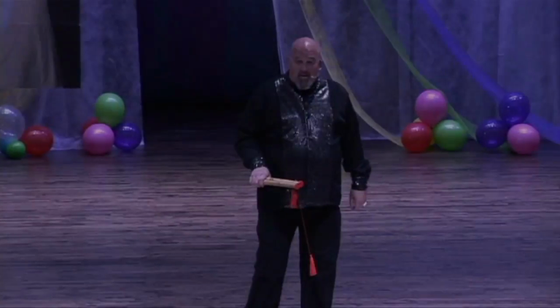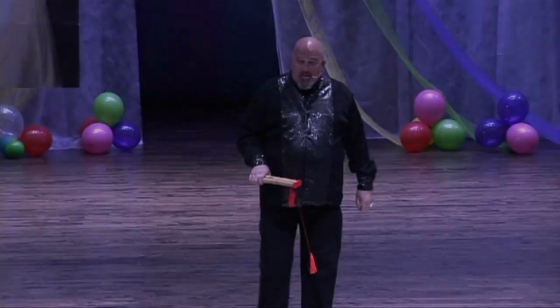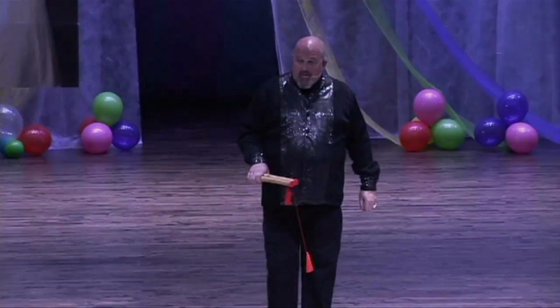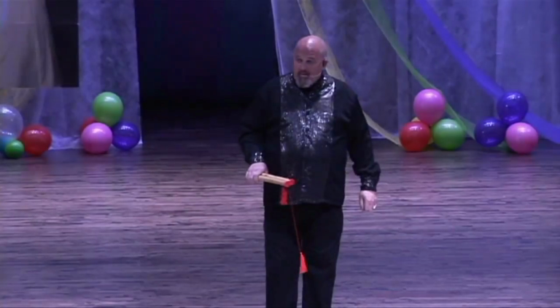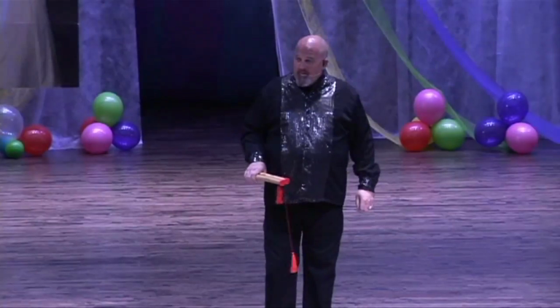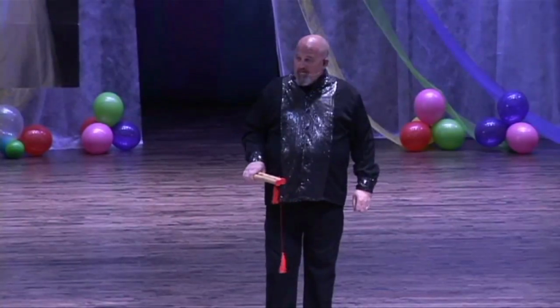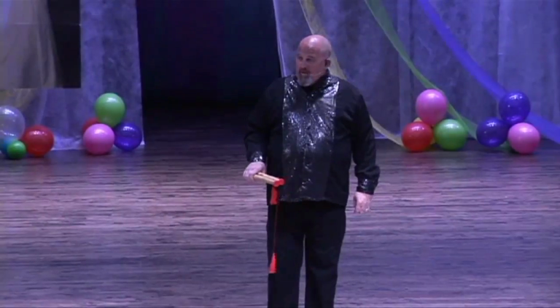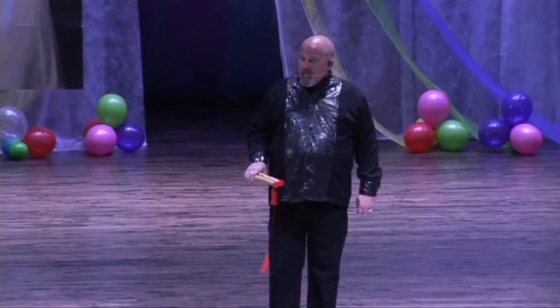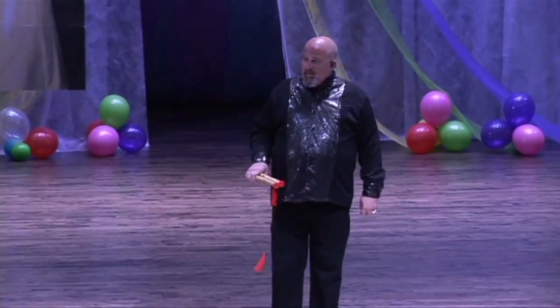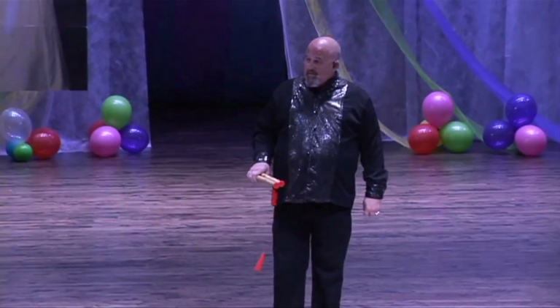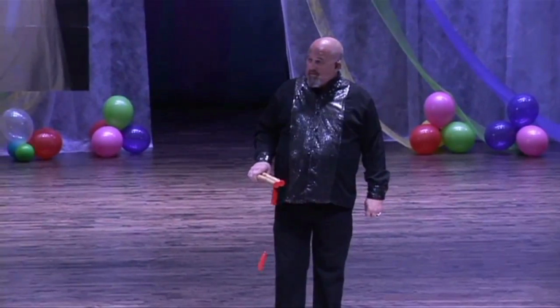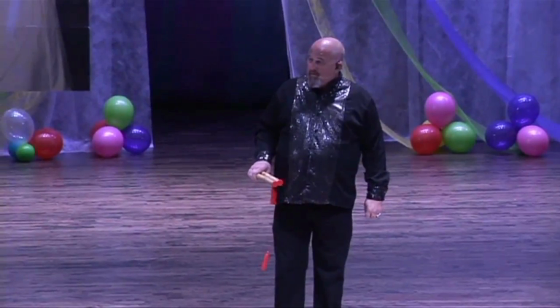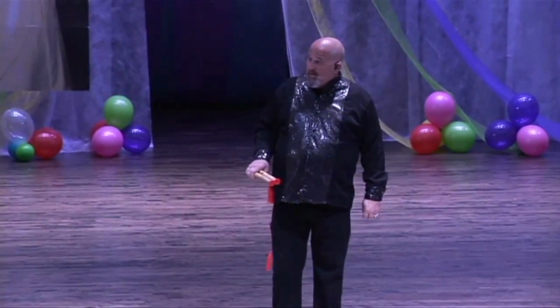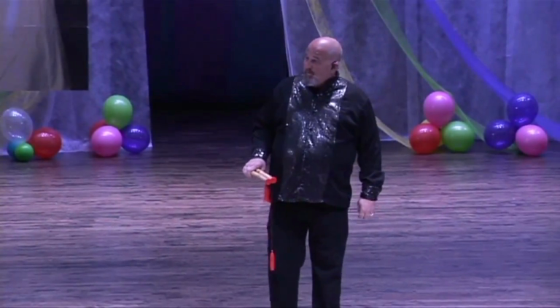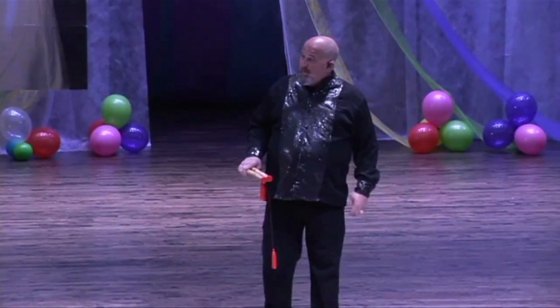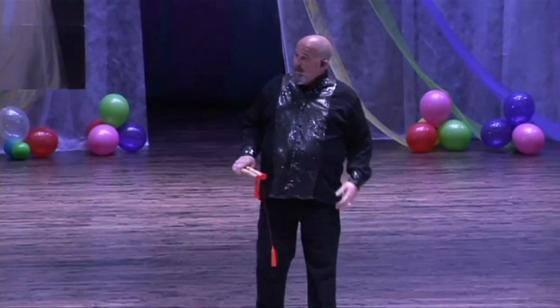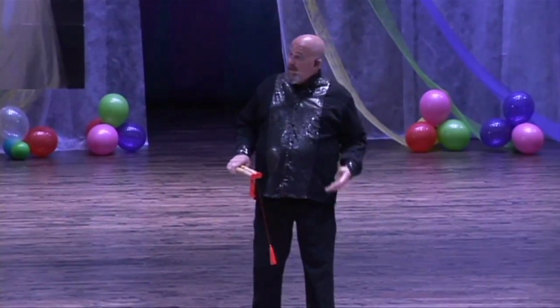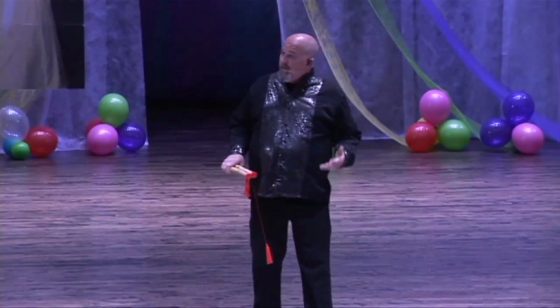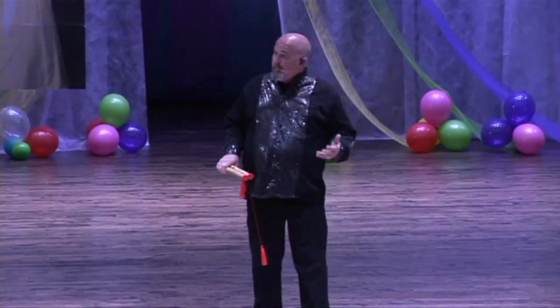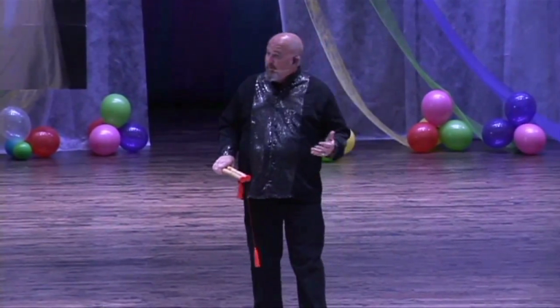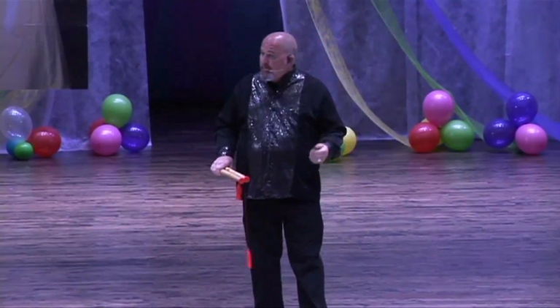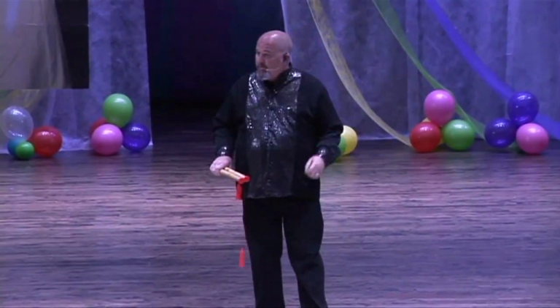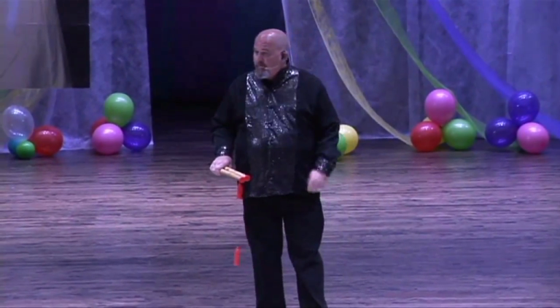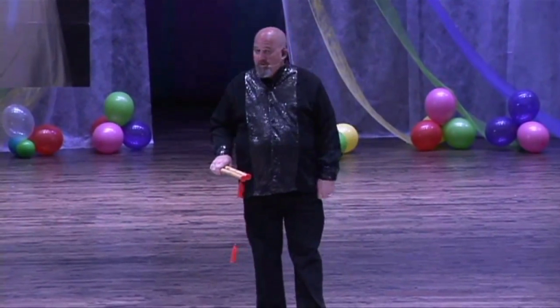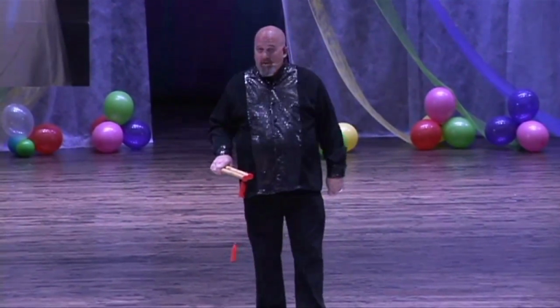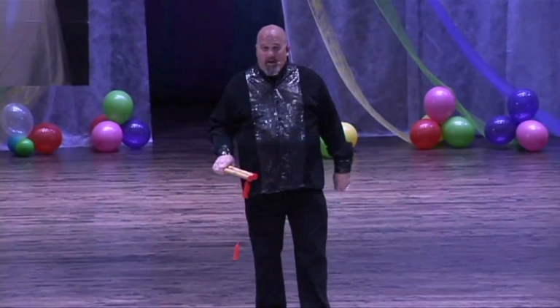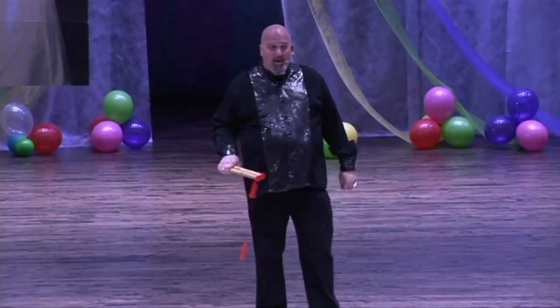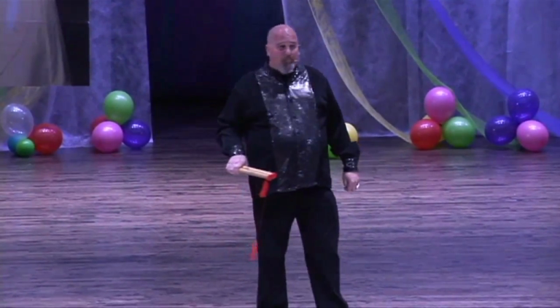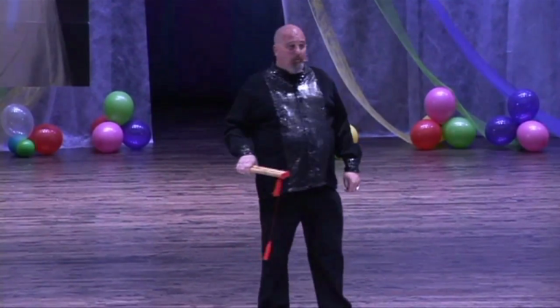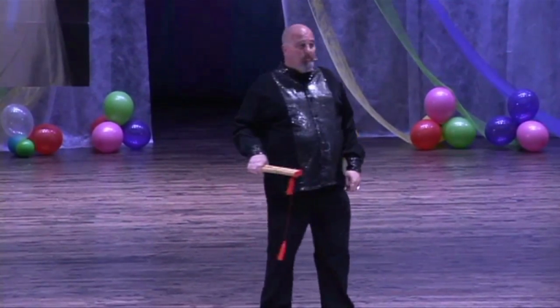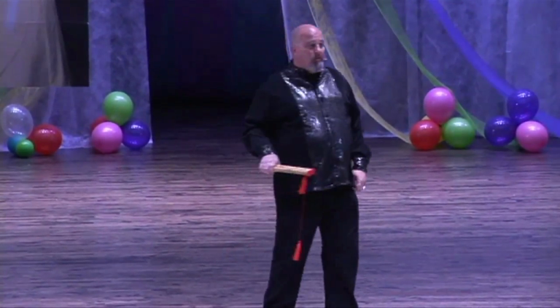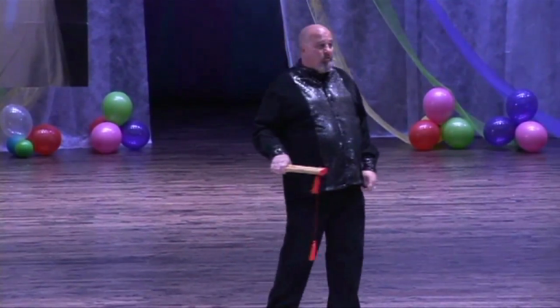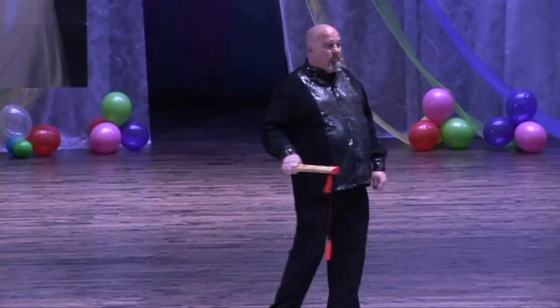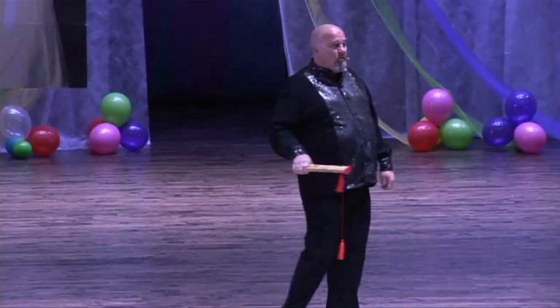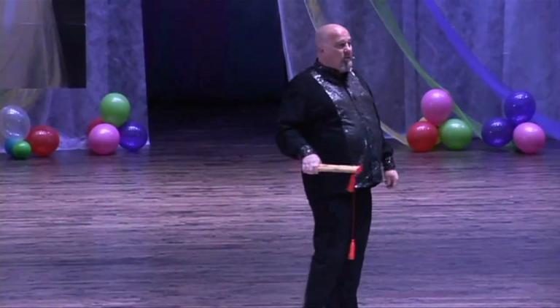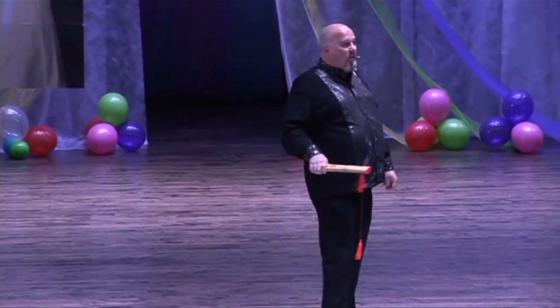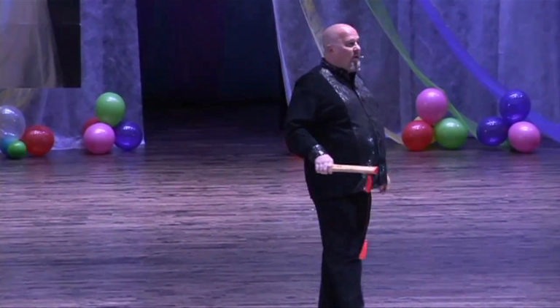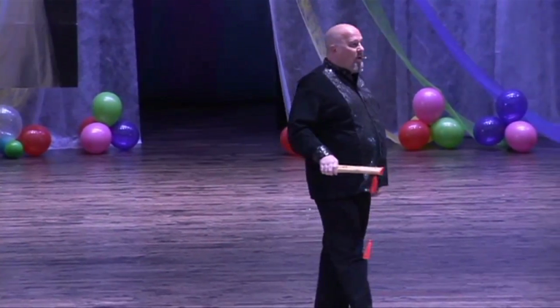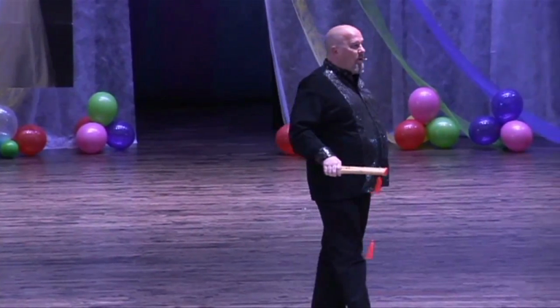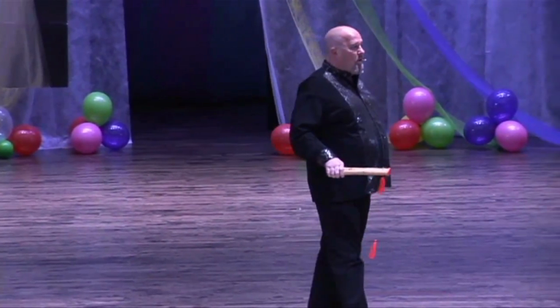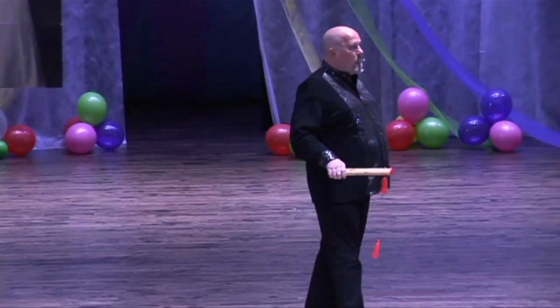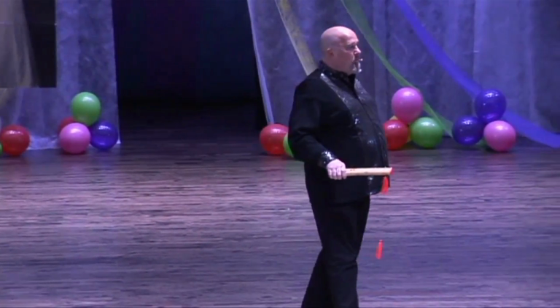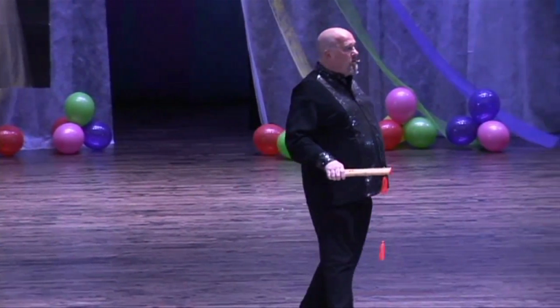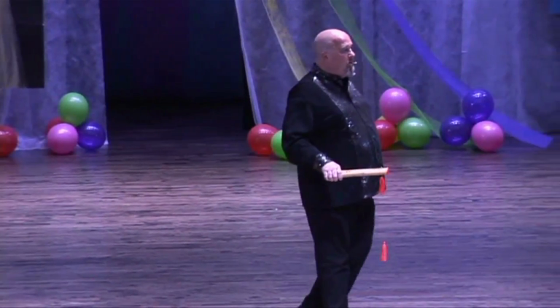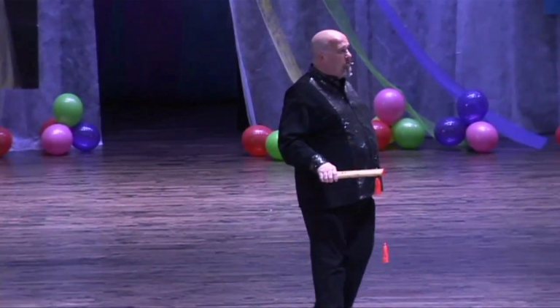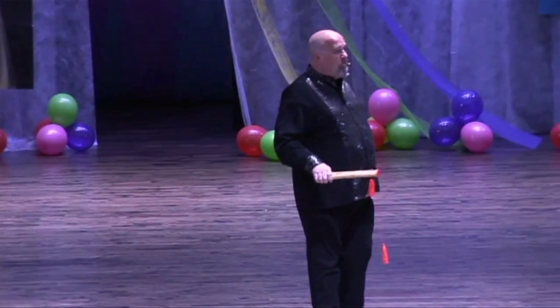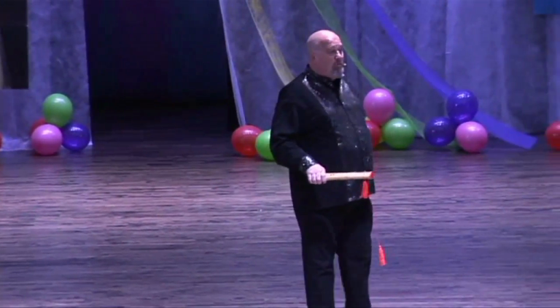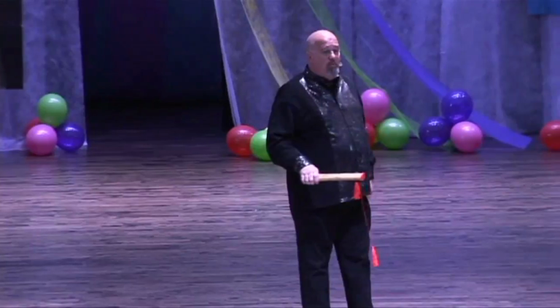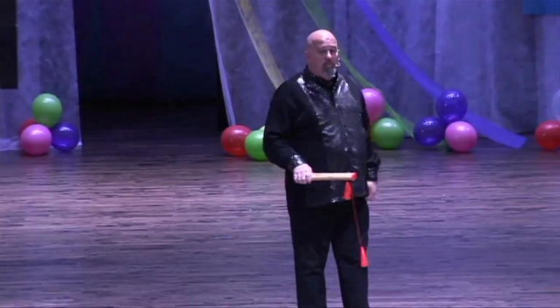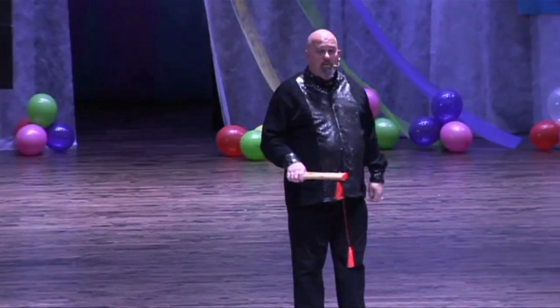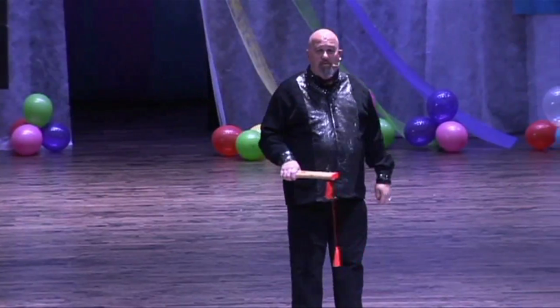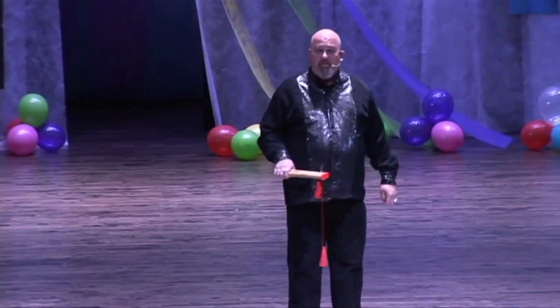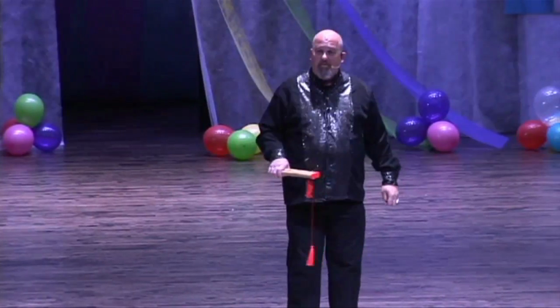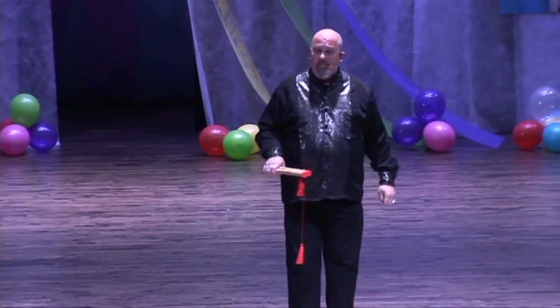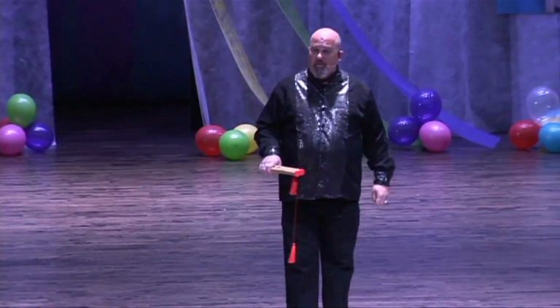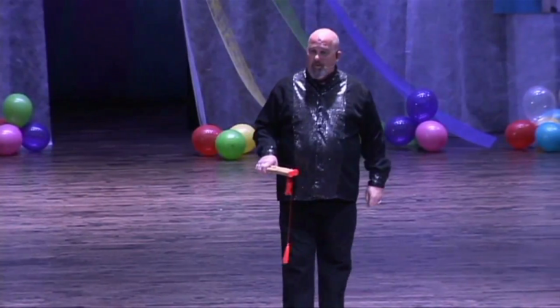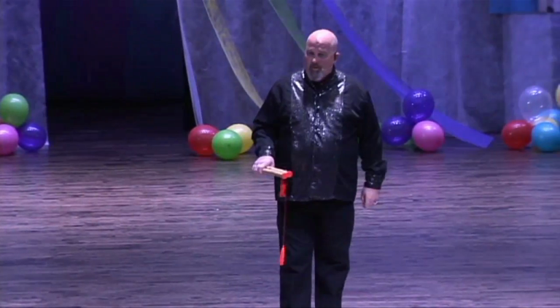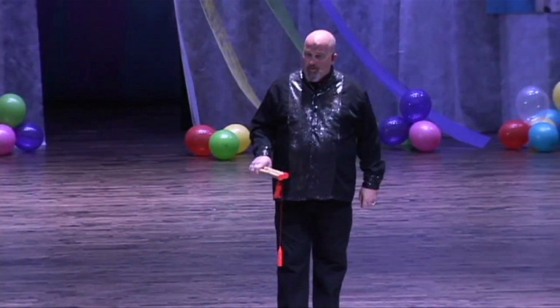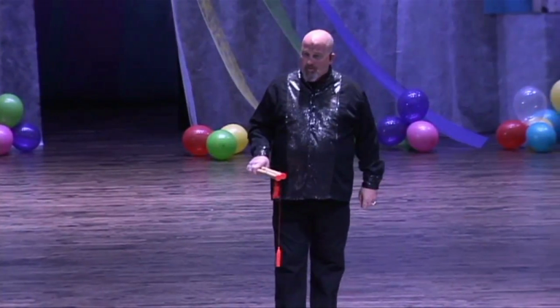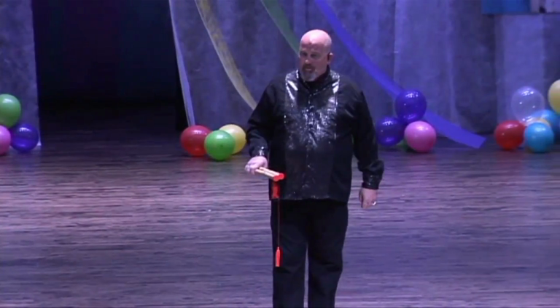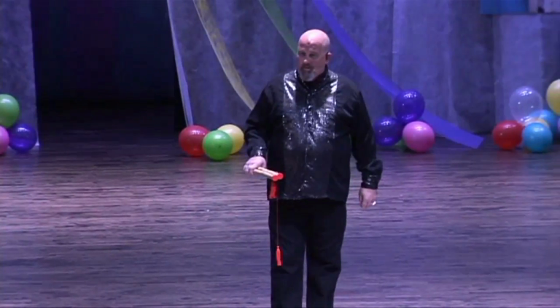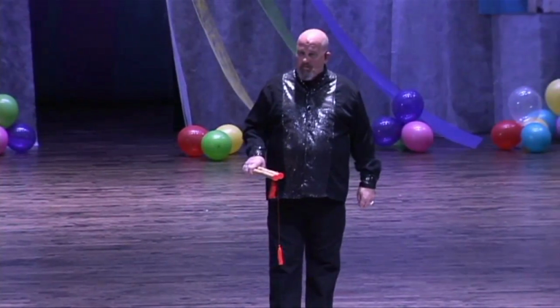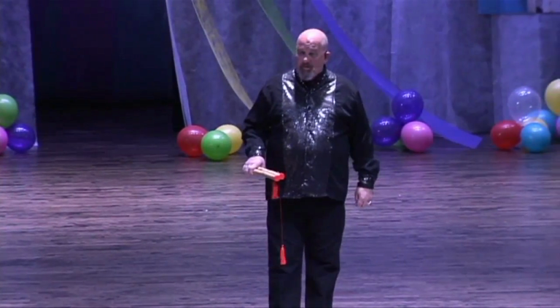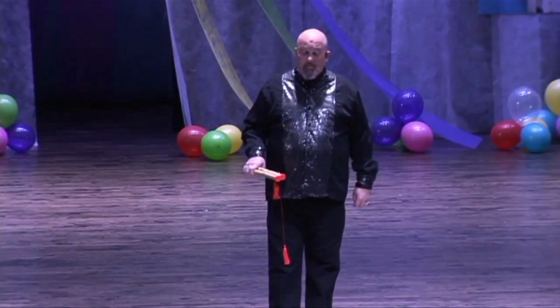Good evening, ladies and gentlemen. I am Christian, I am a magician, and I am here to magish for you this evening.